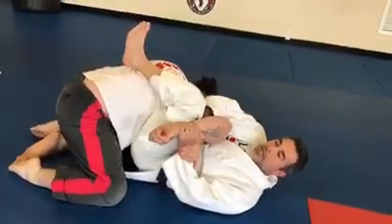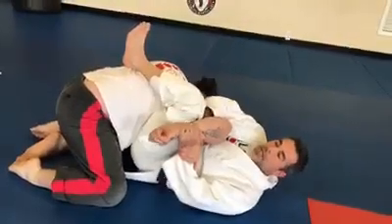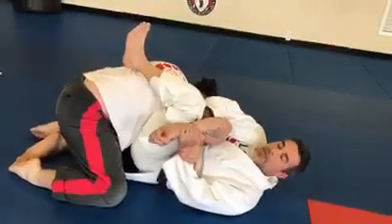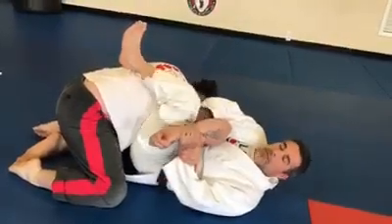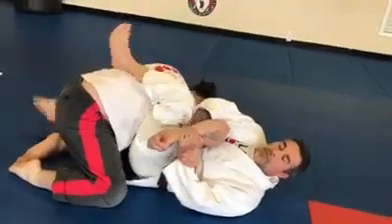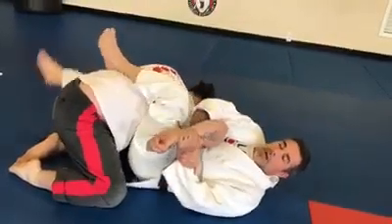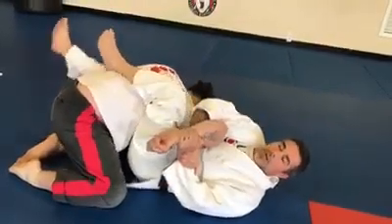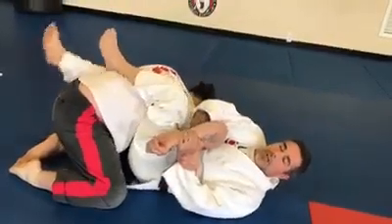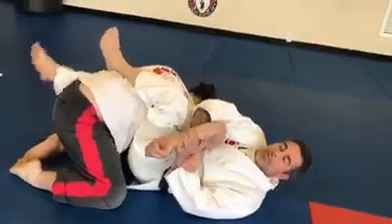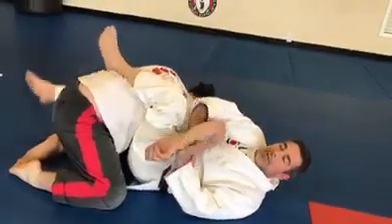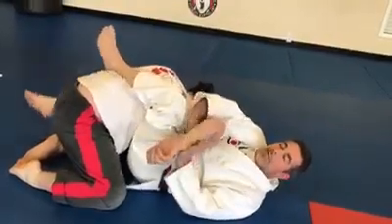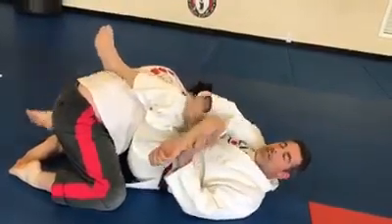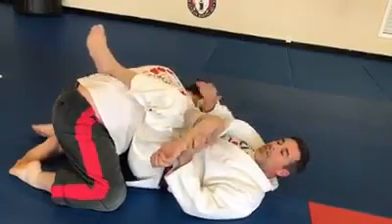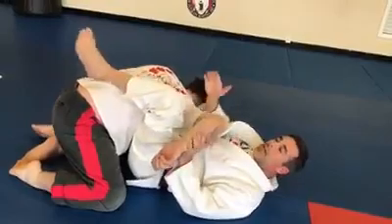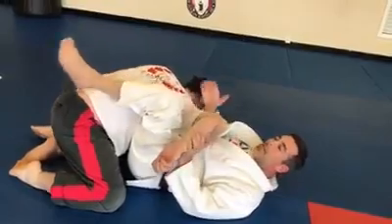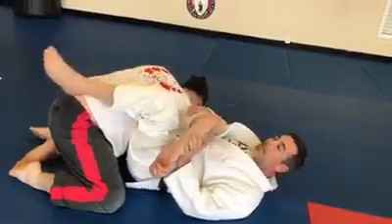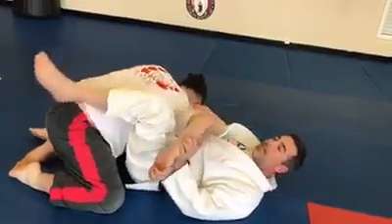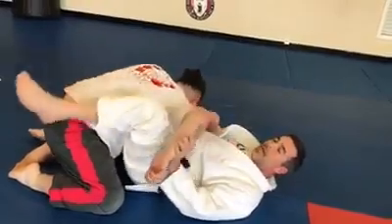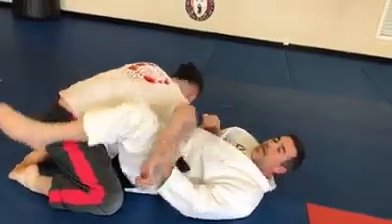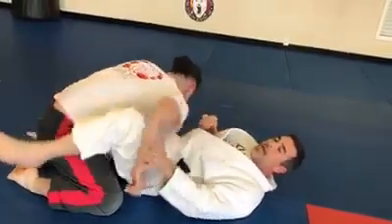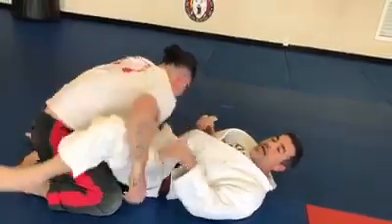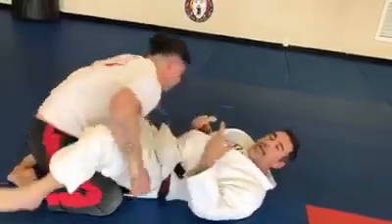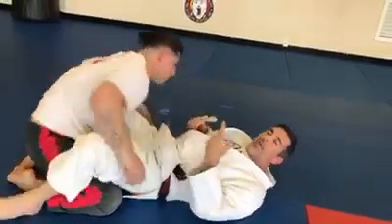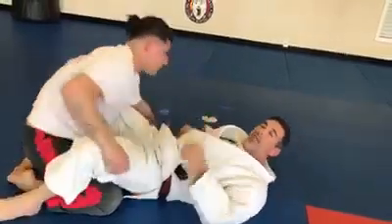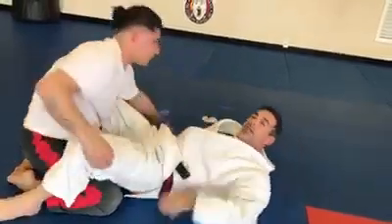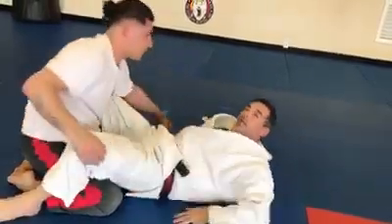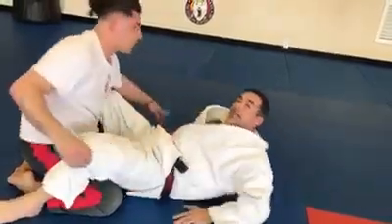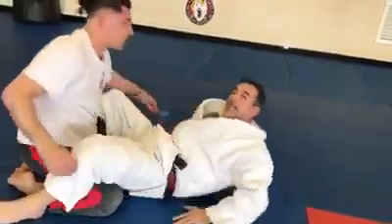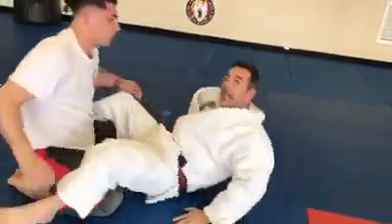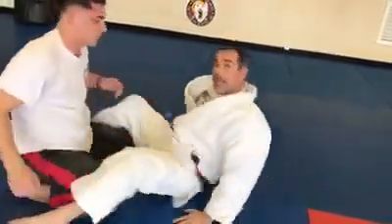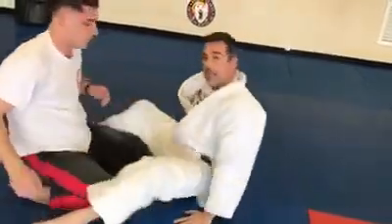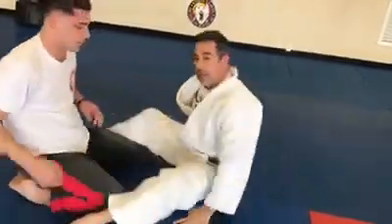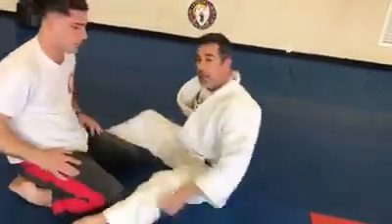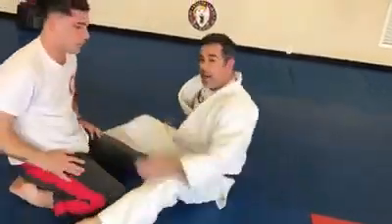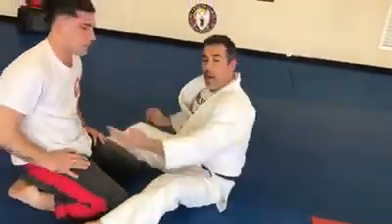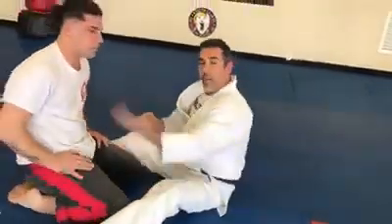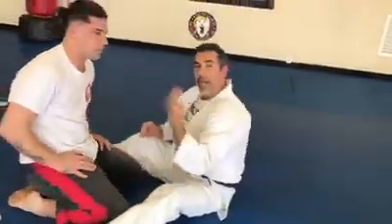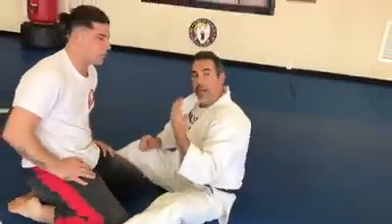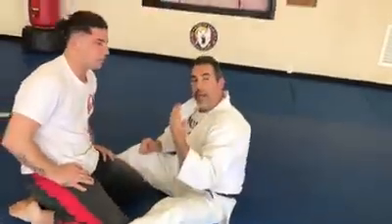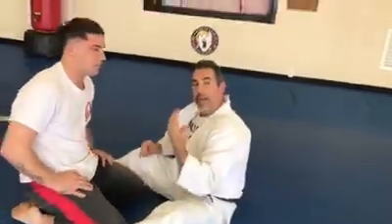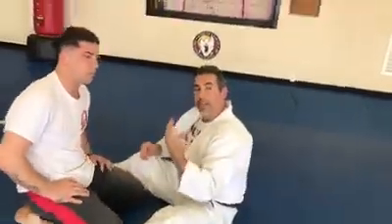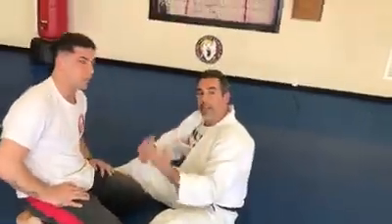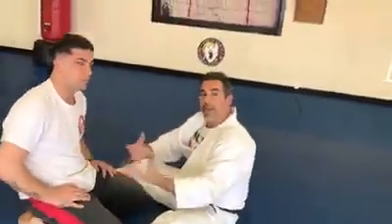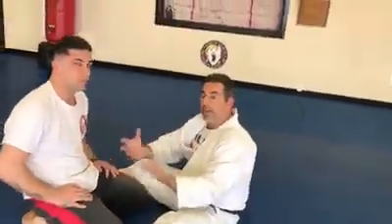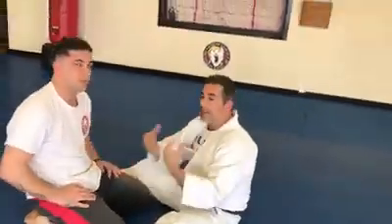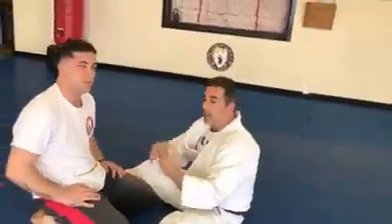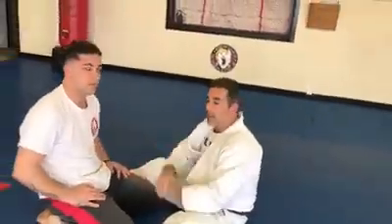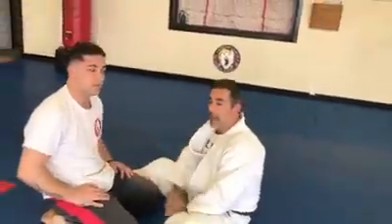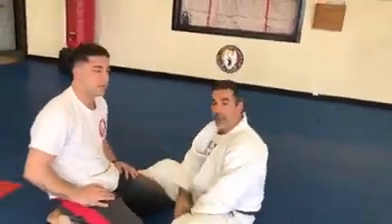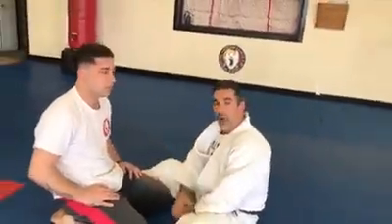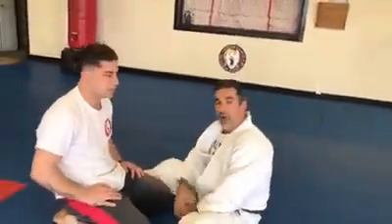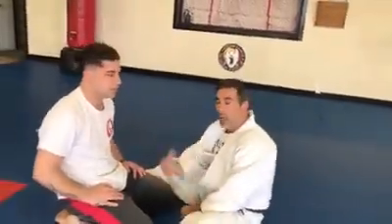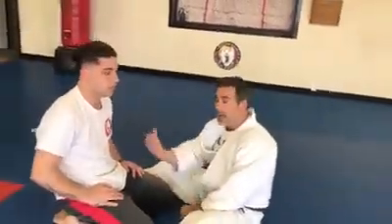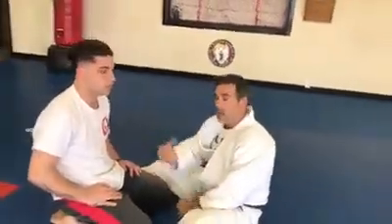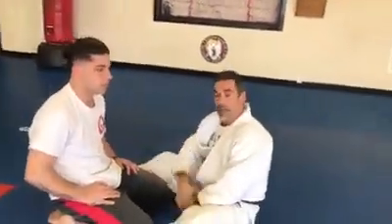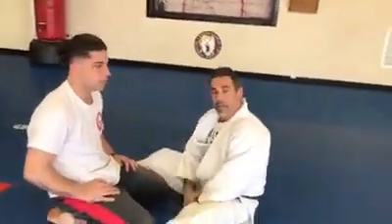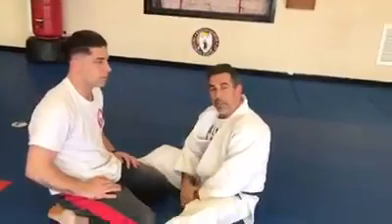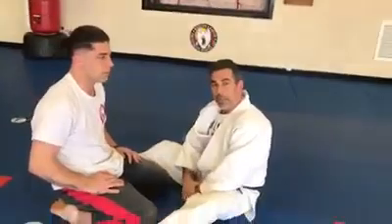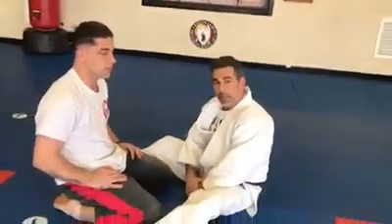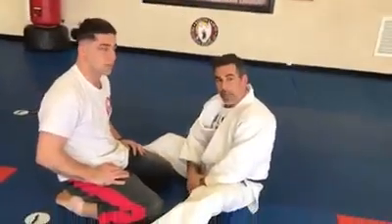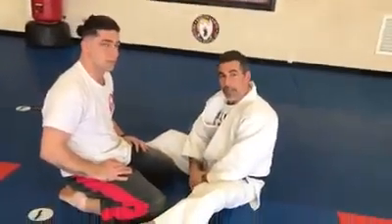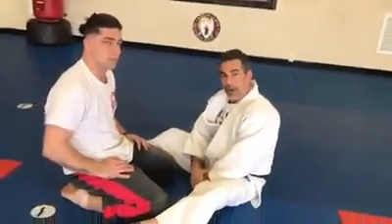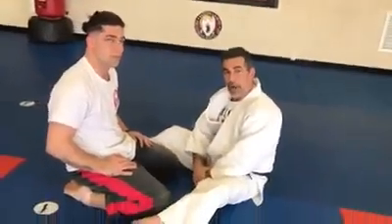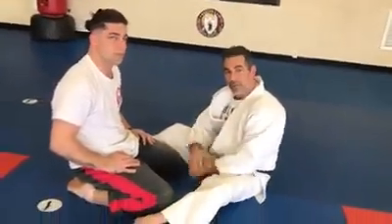From here you can start finishing it up. That's a really cool detail — just bring your leg to you, and it's a lot stronger way to manipulate his arm.